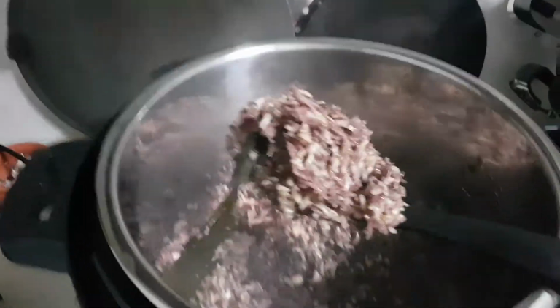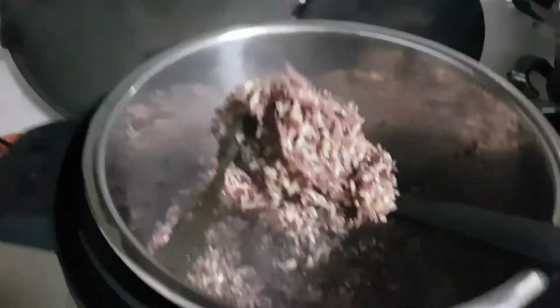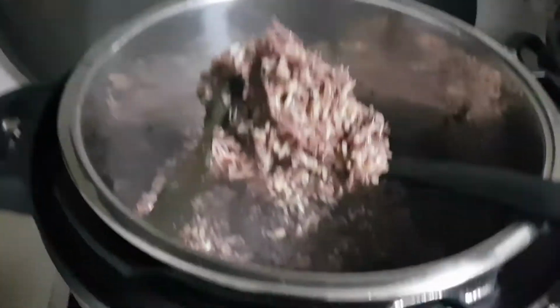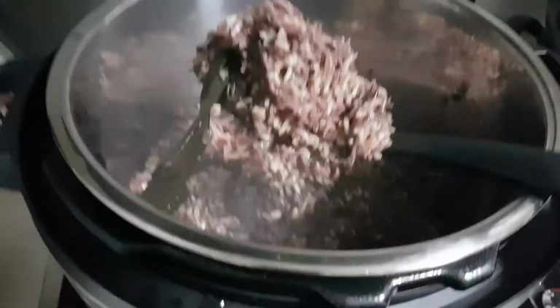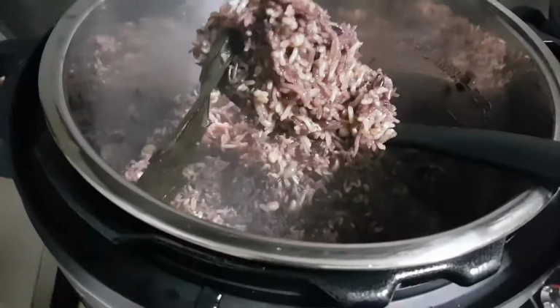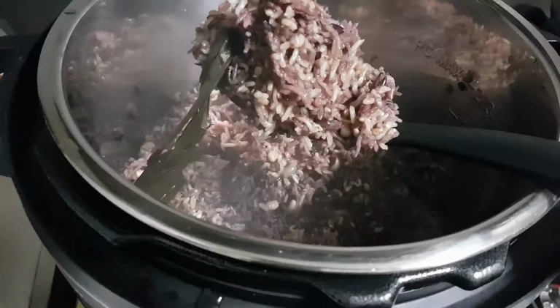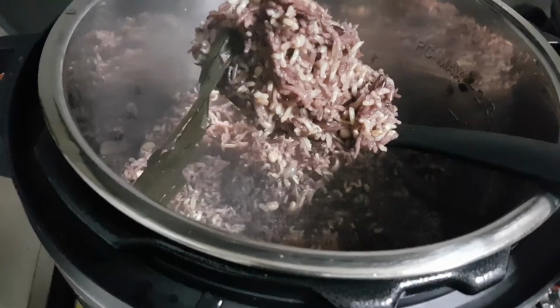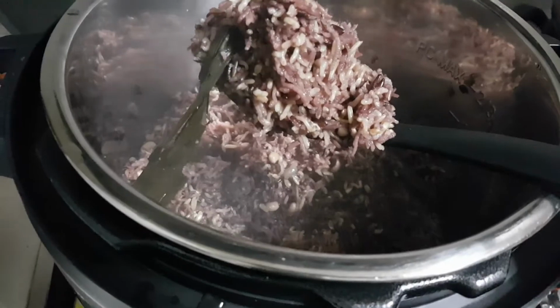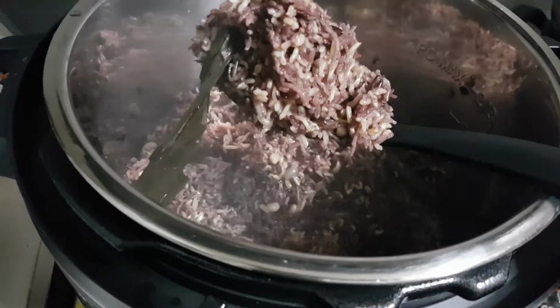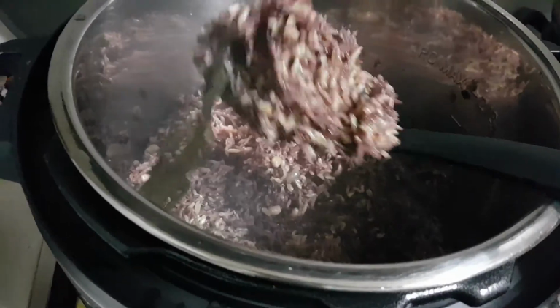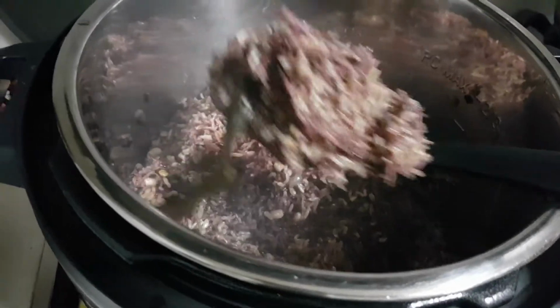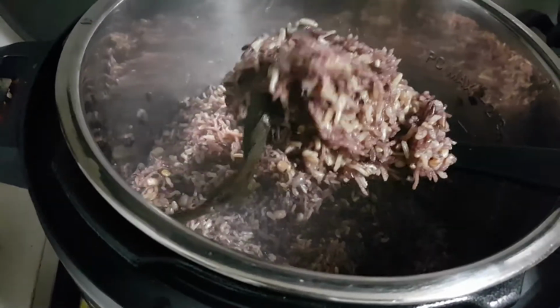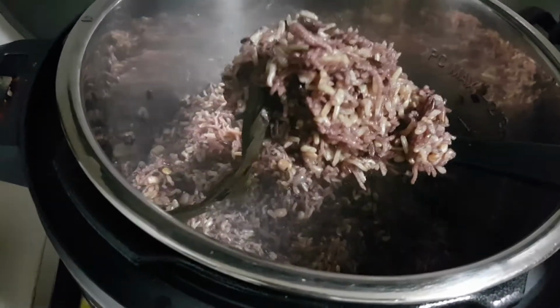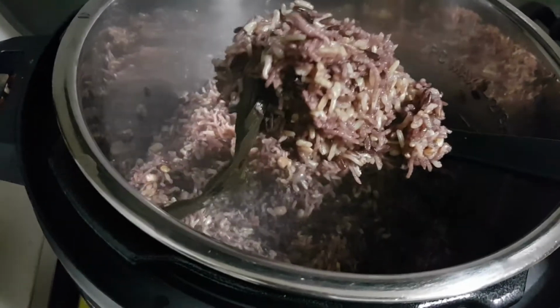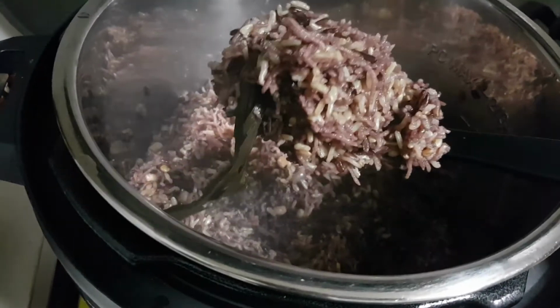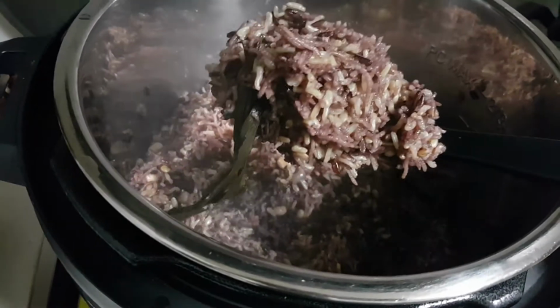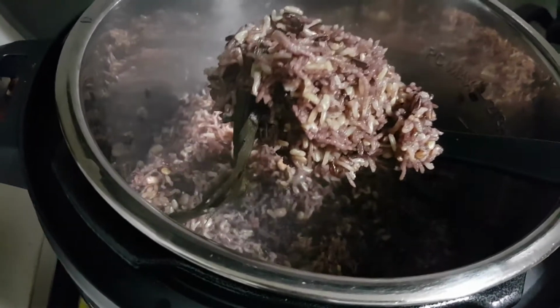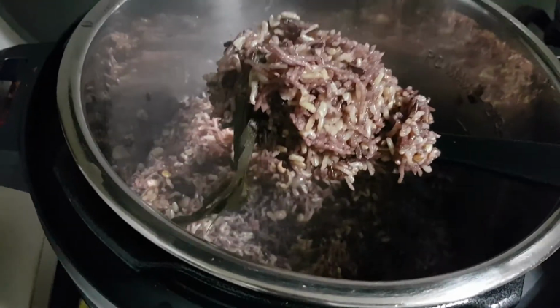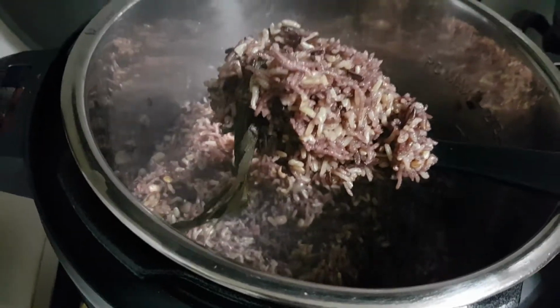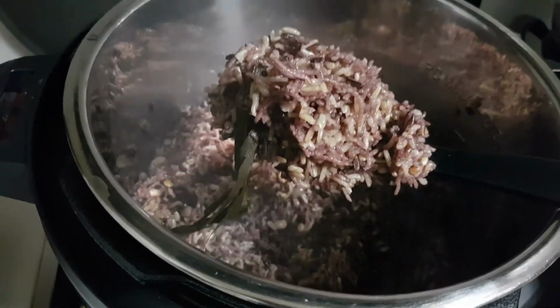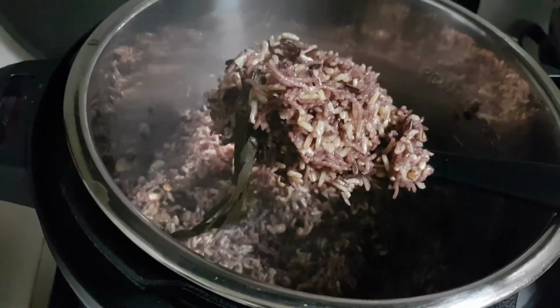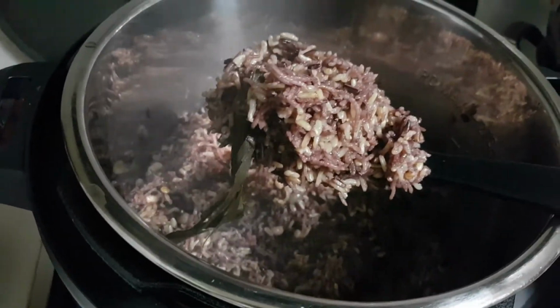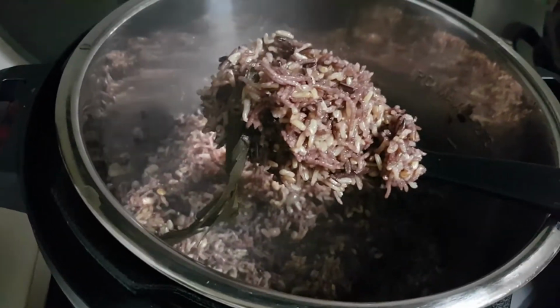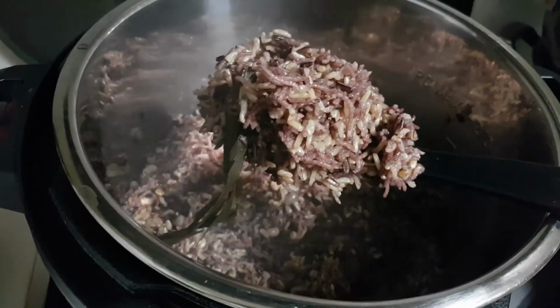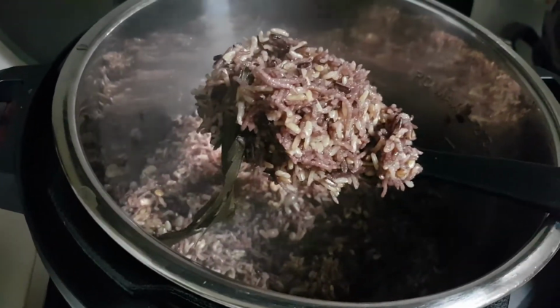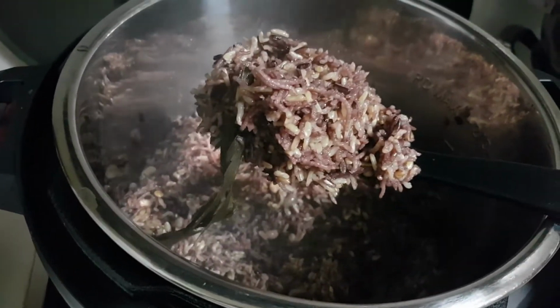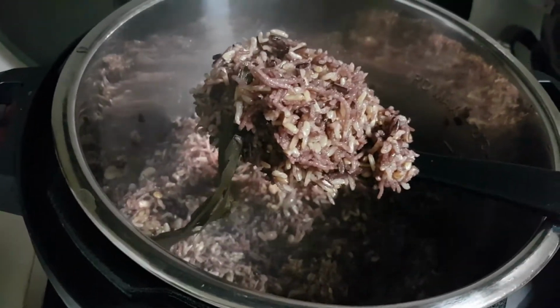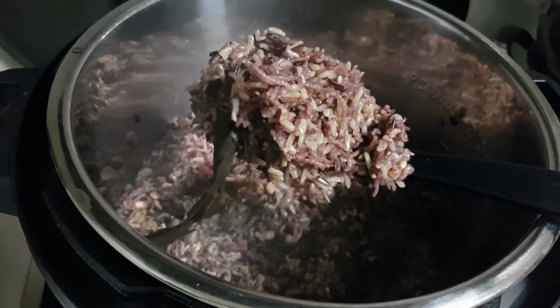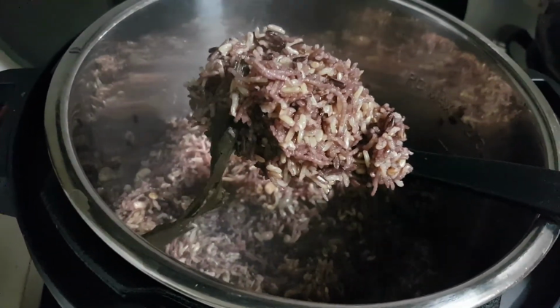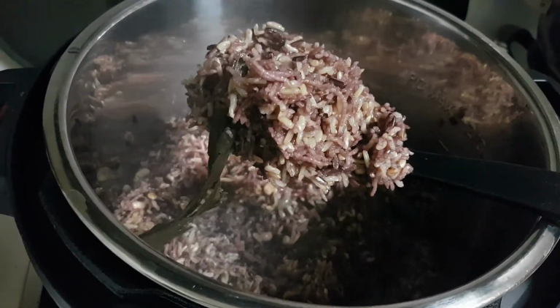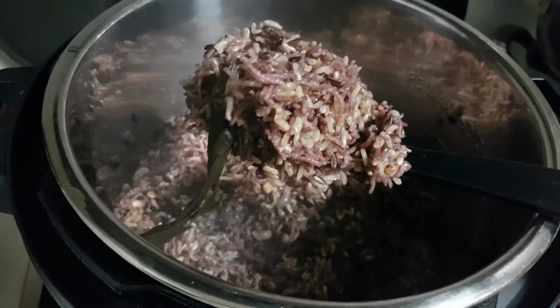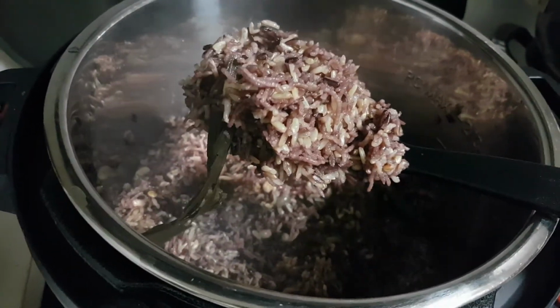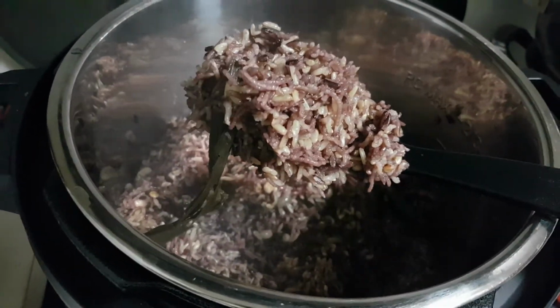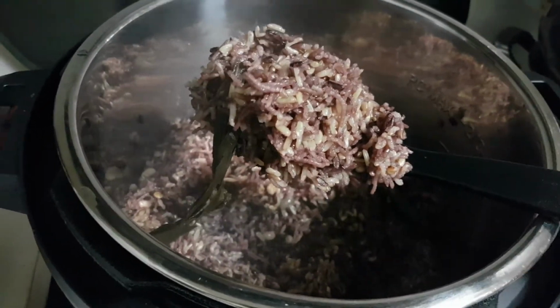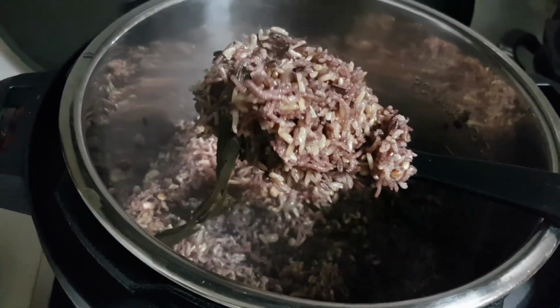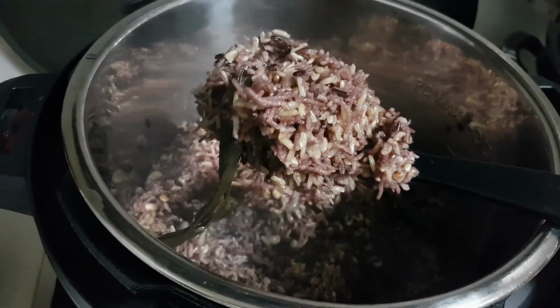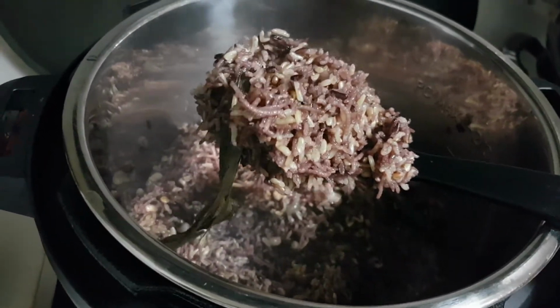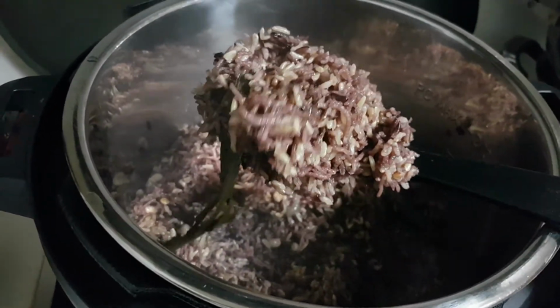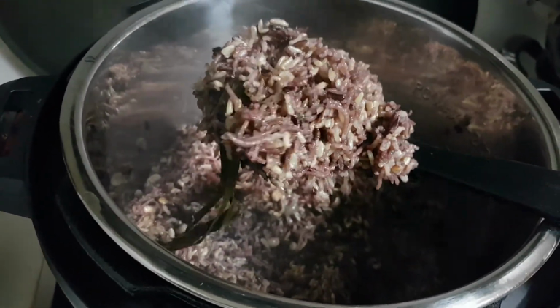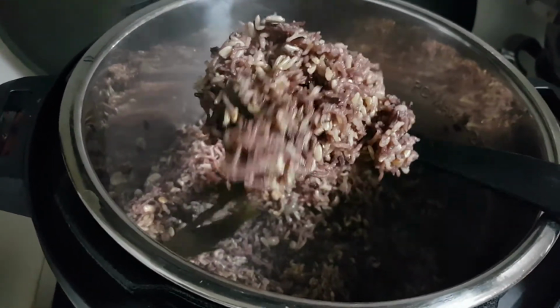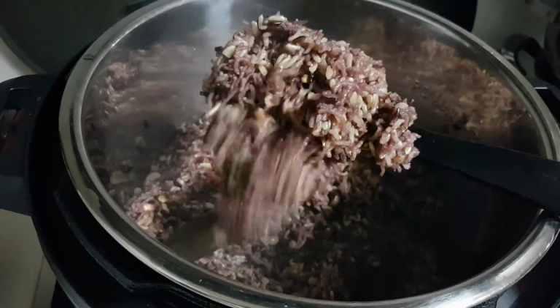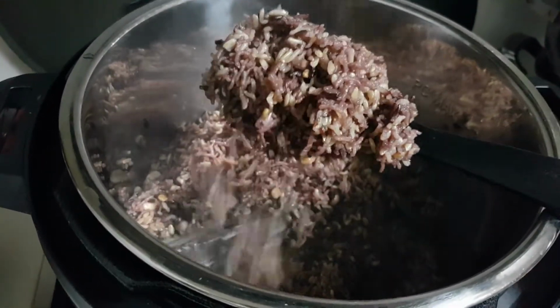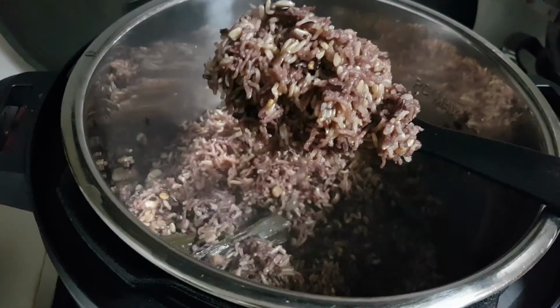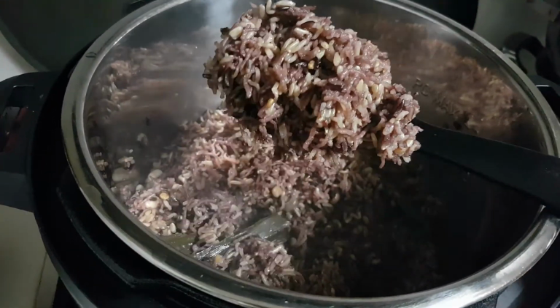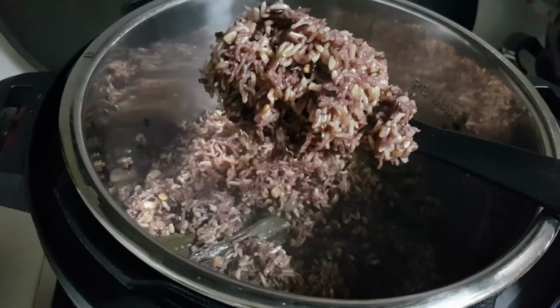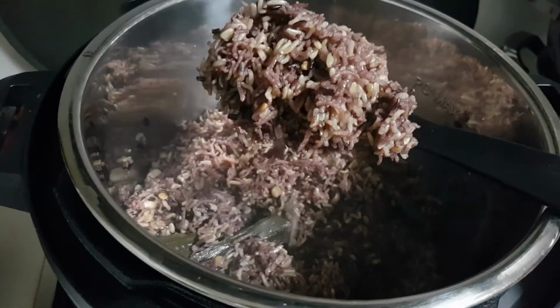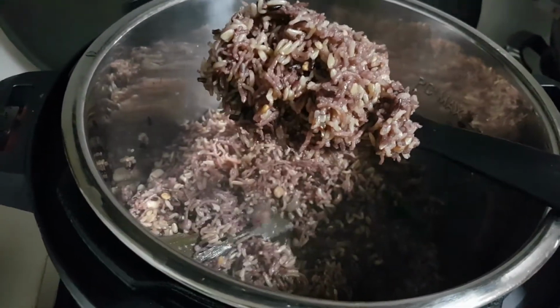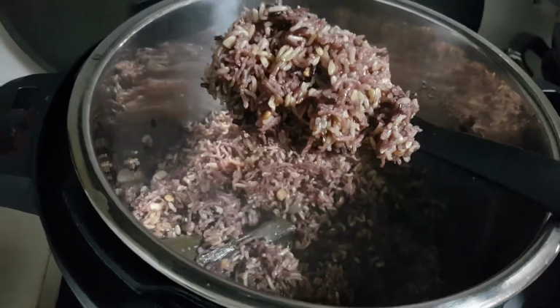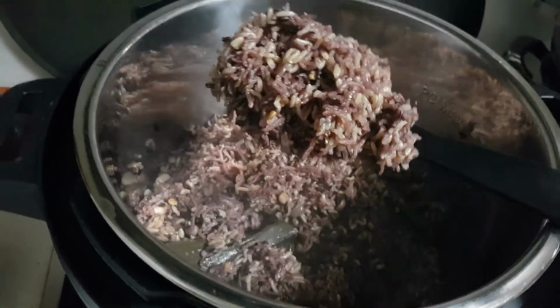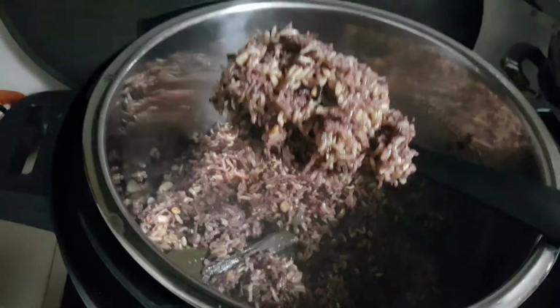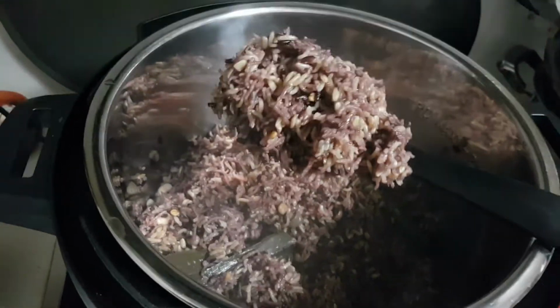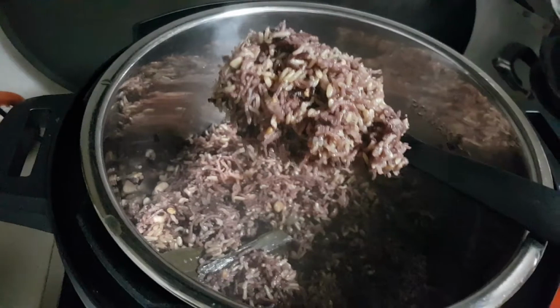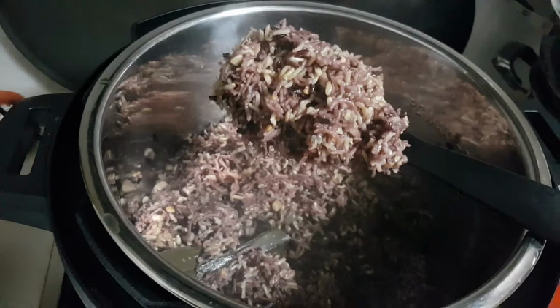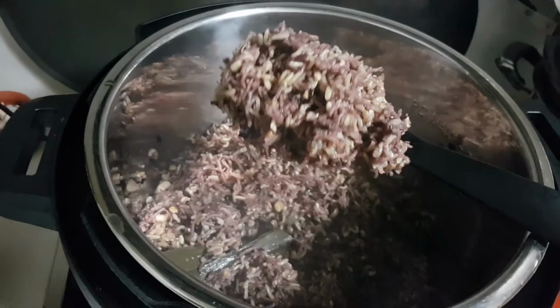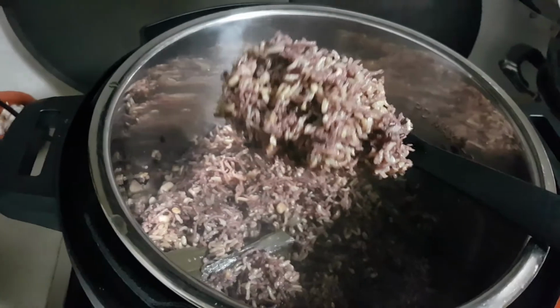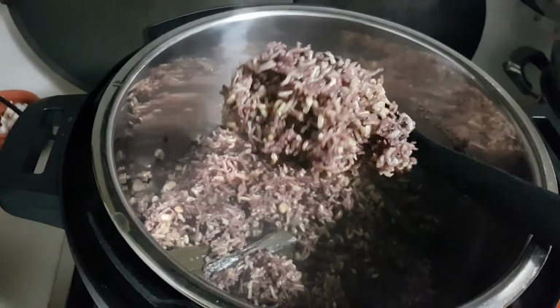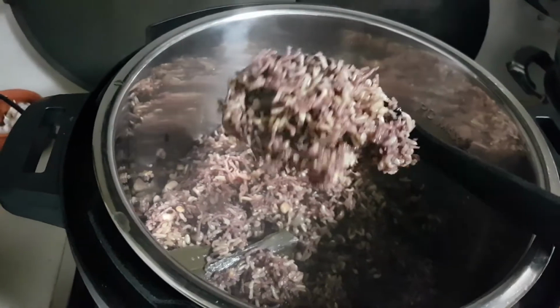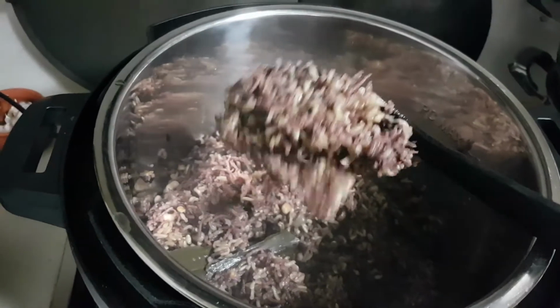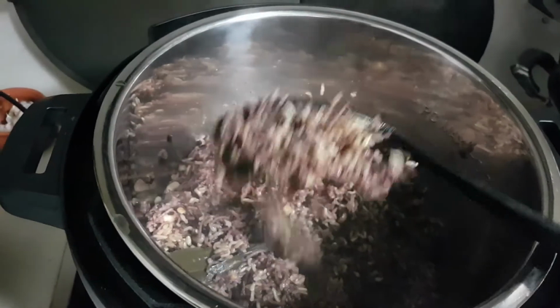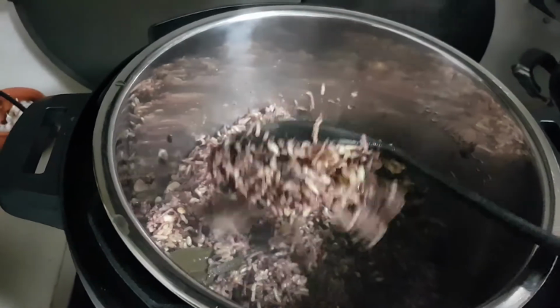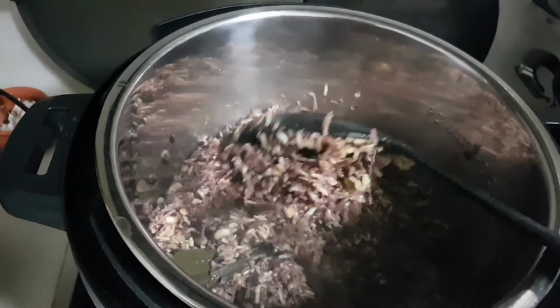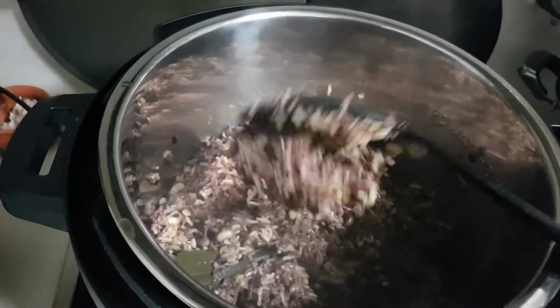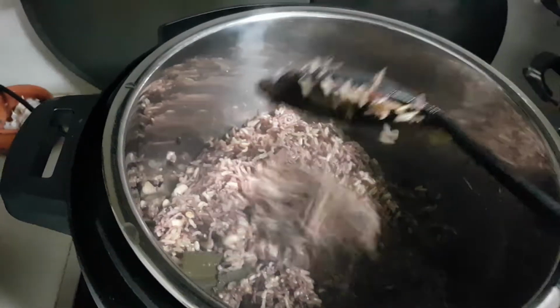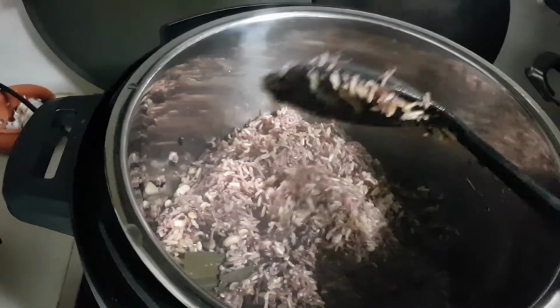It's a beautiful rice — glutinous black rice and basmati rice mixed with black eyed peas.